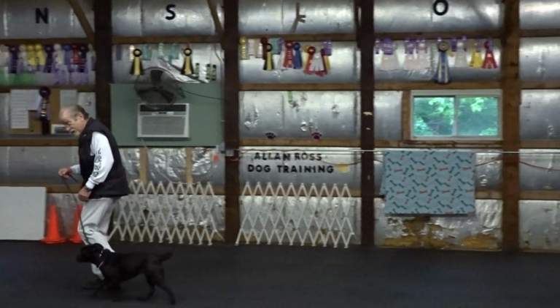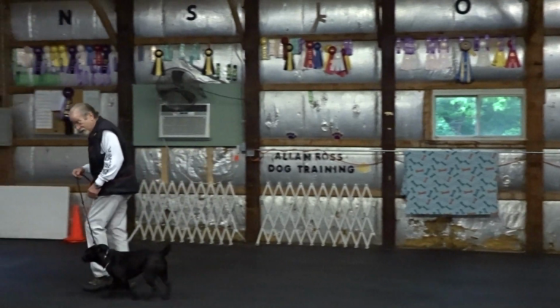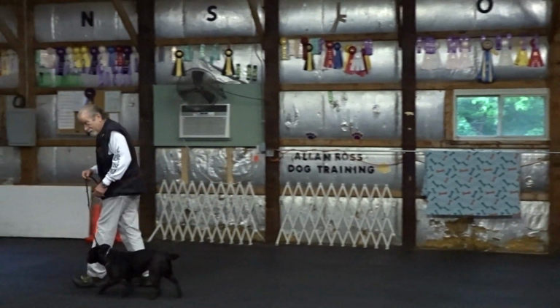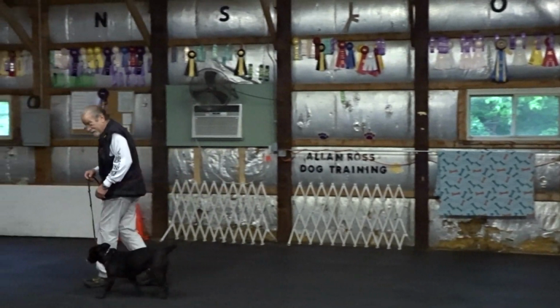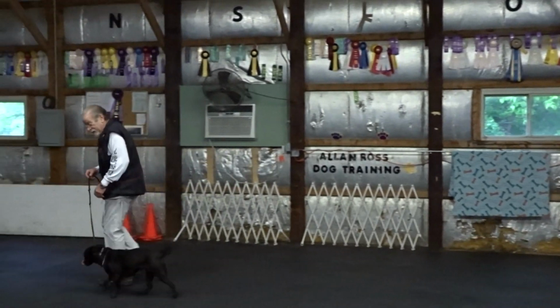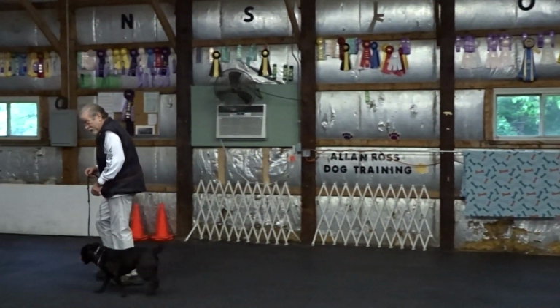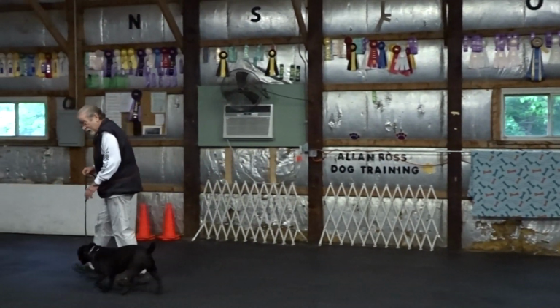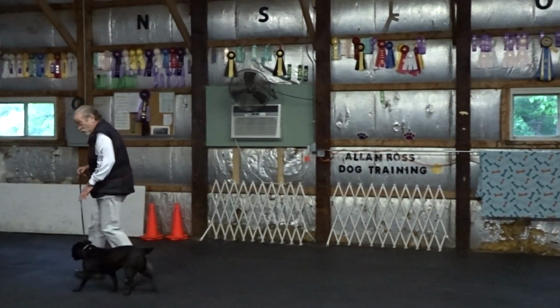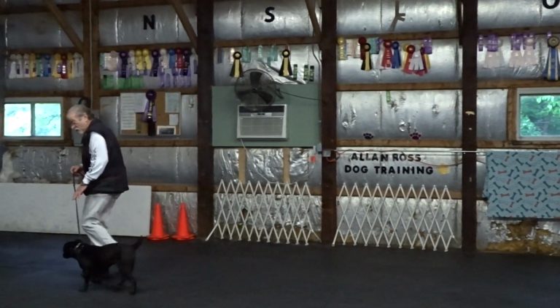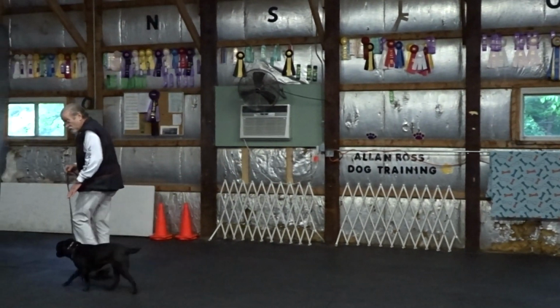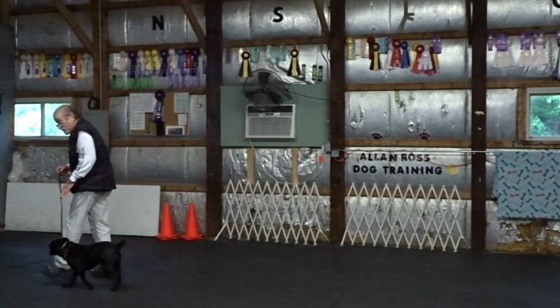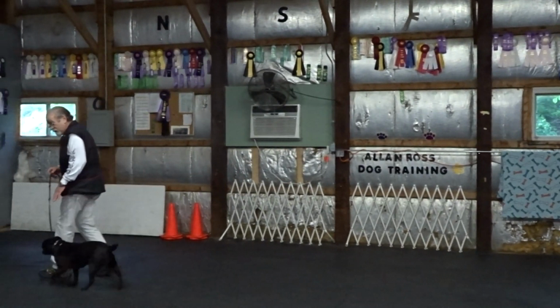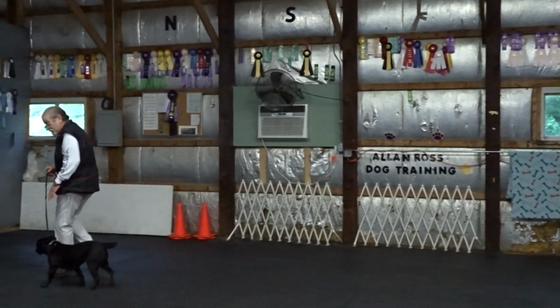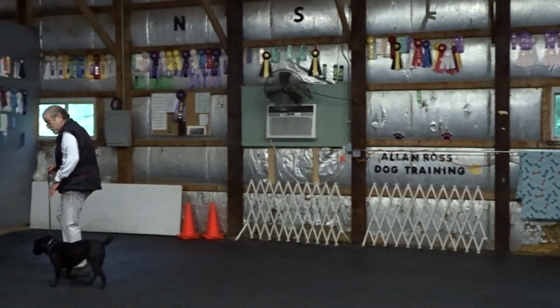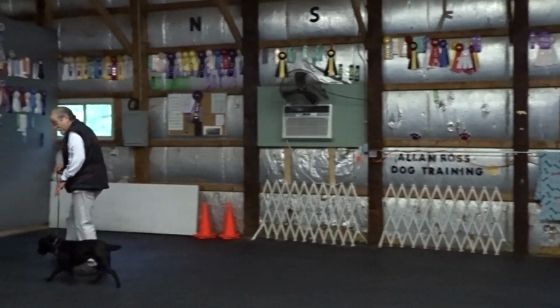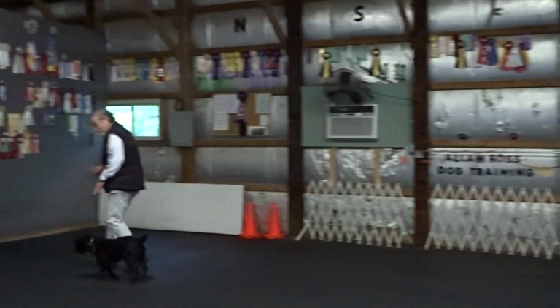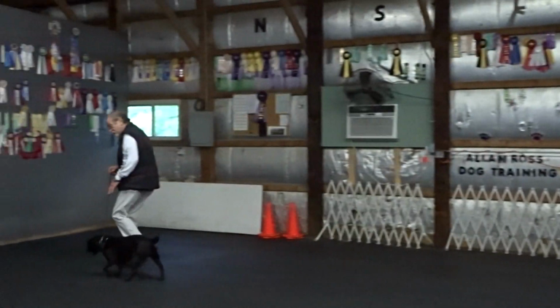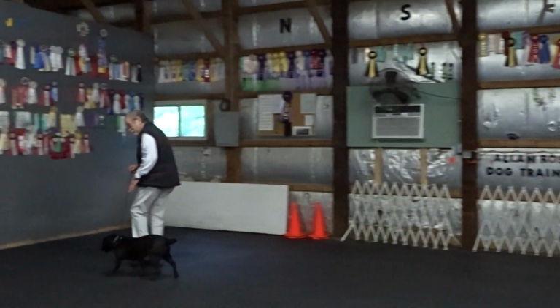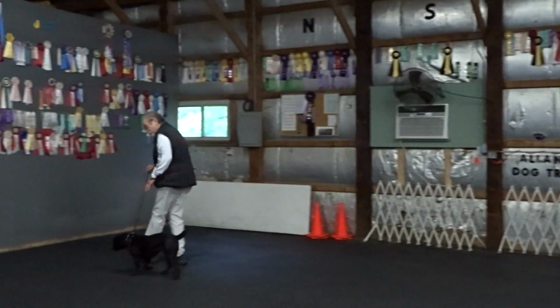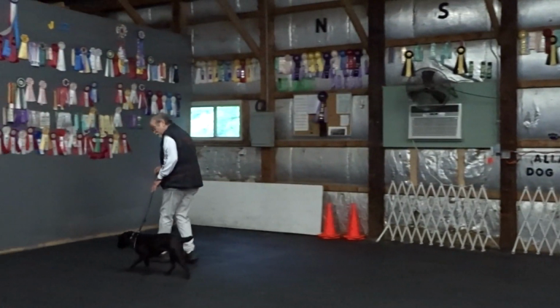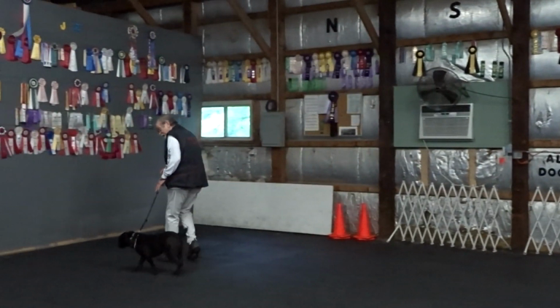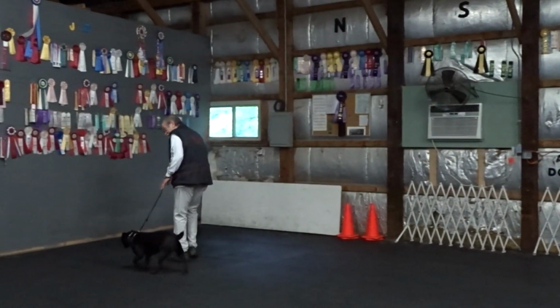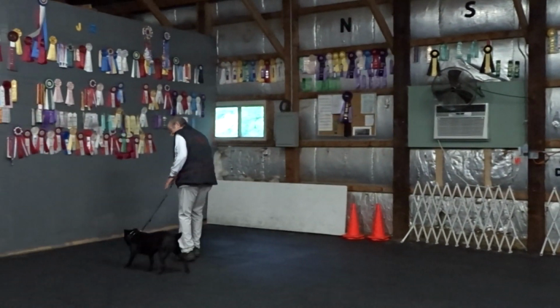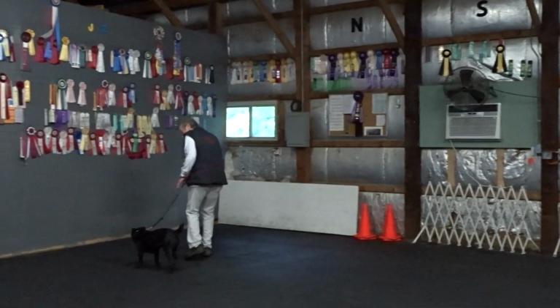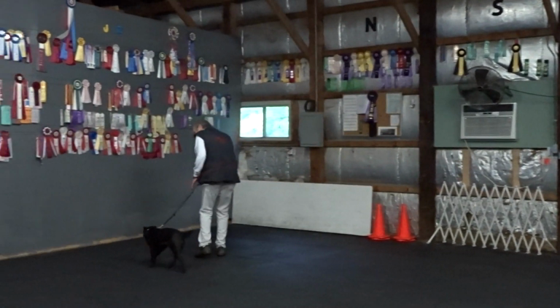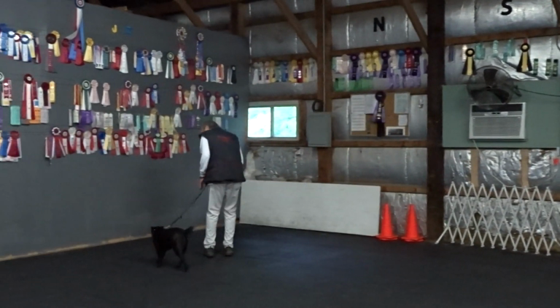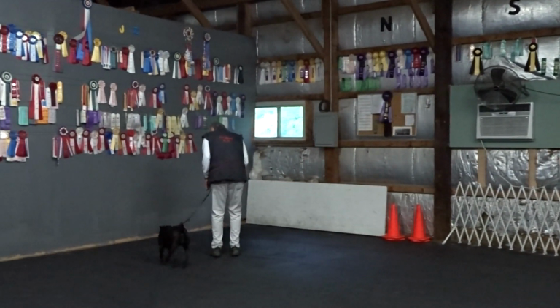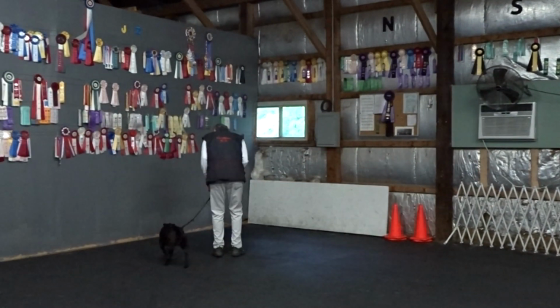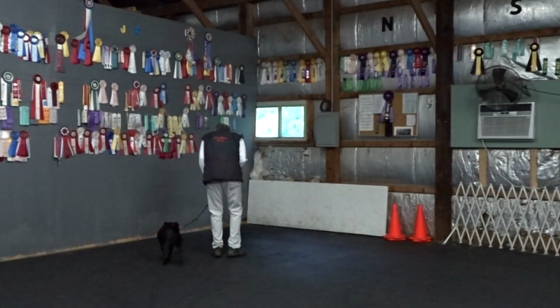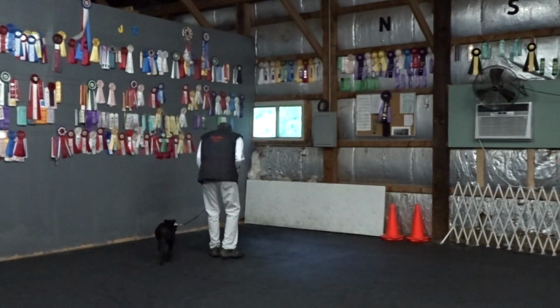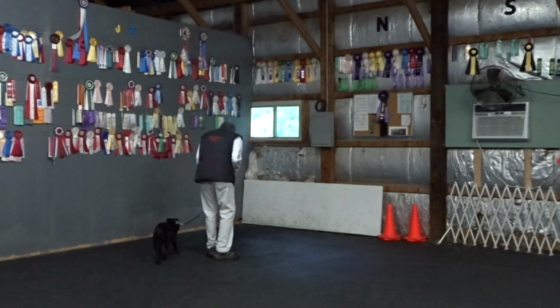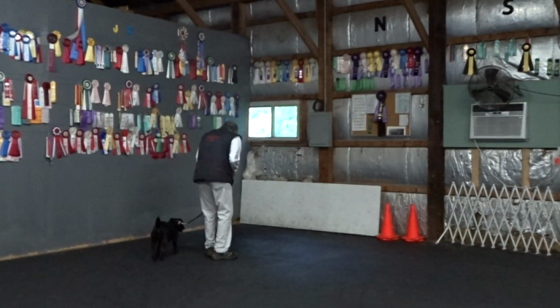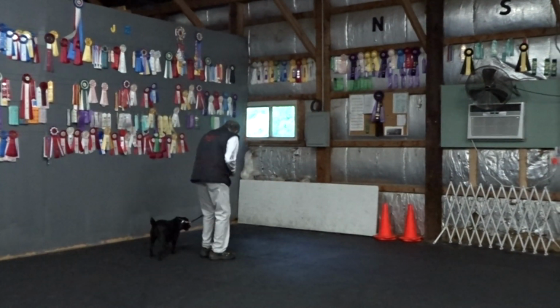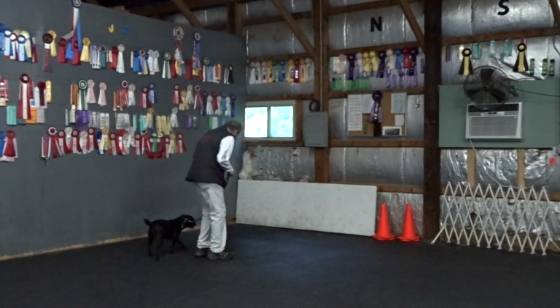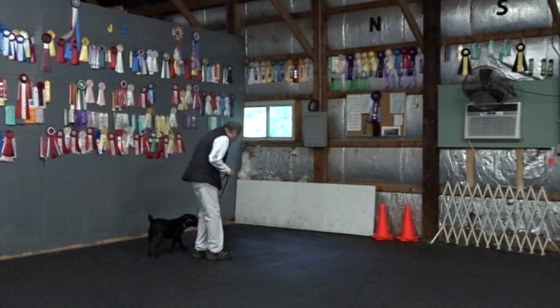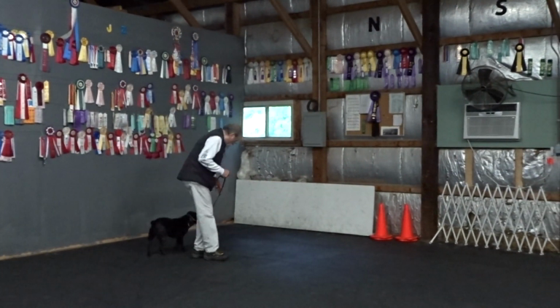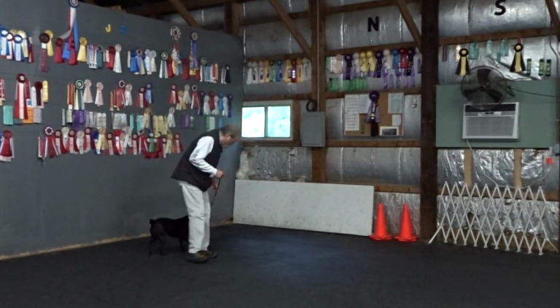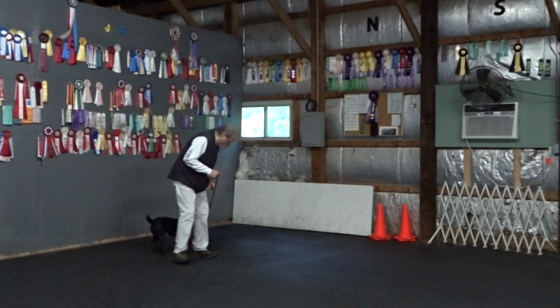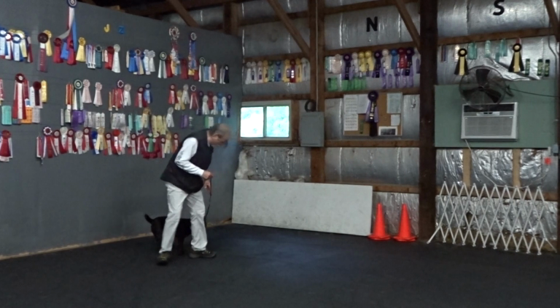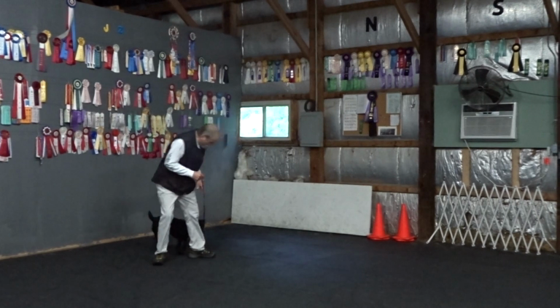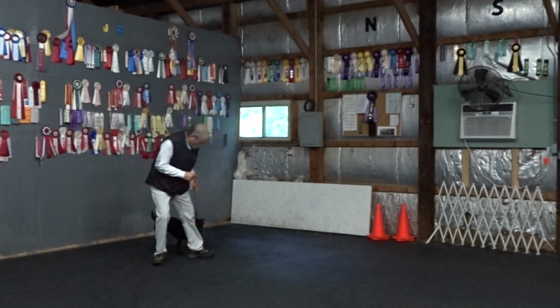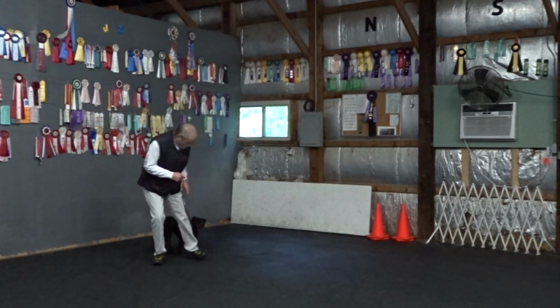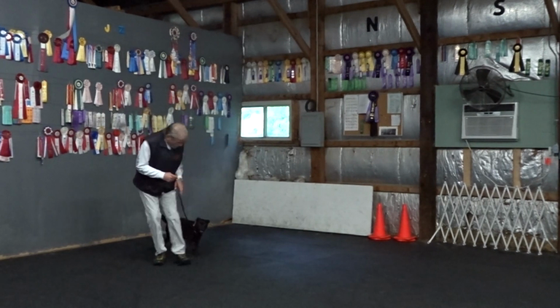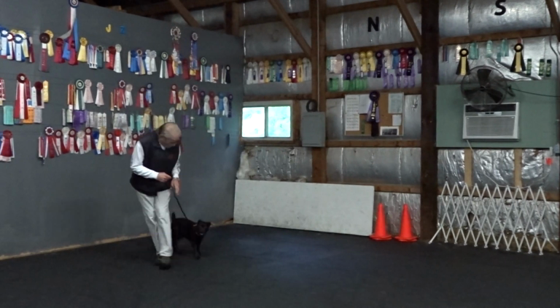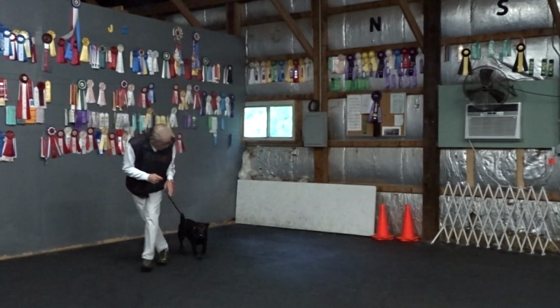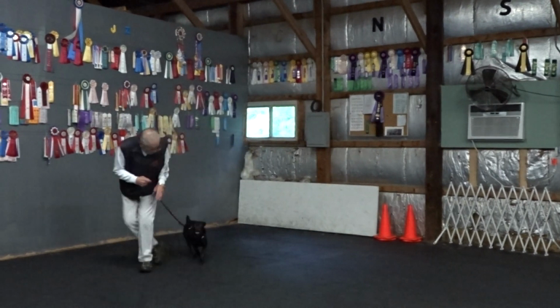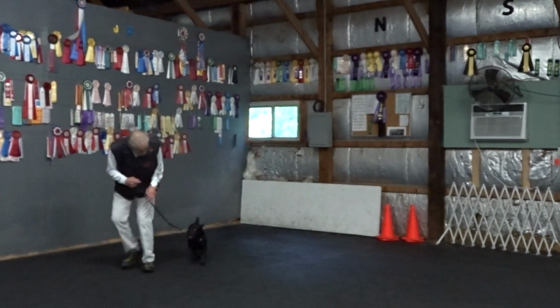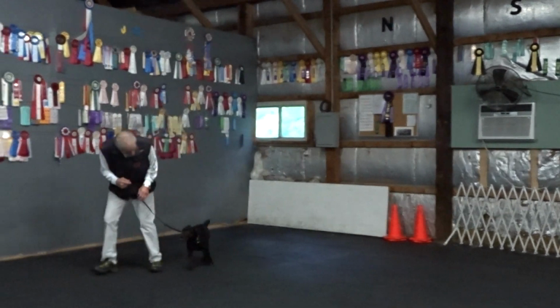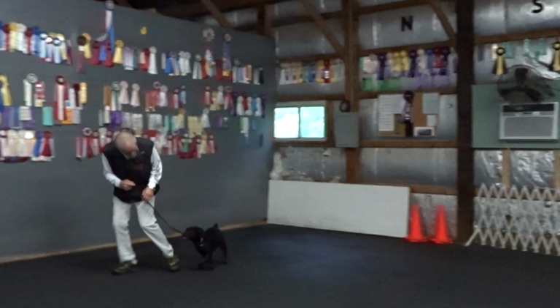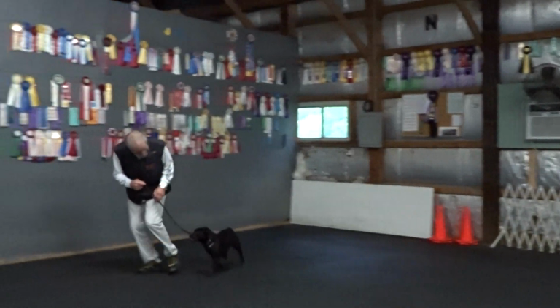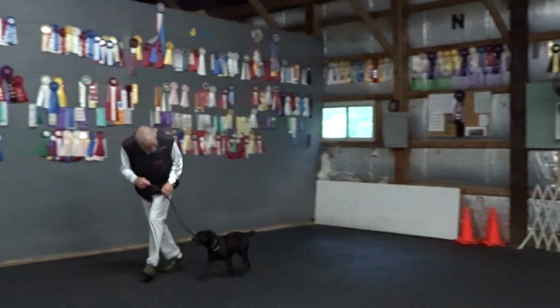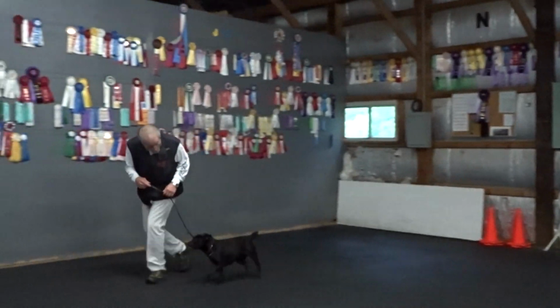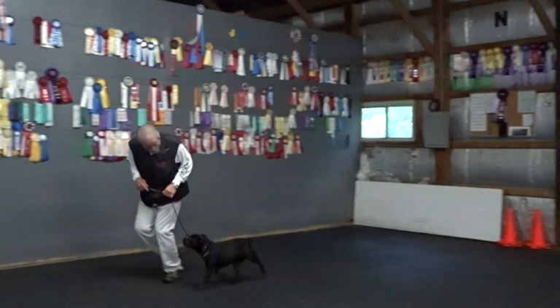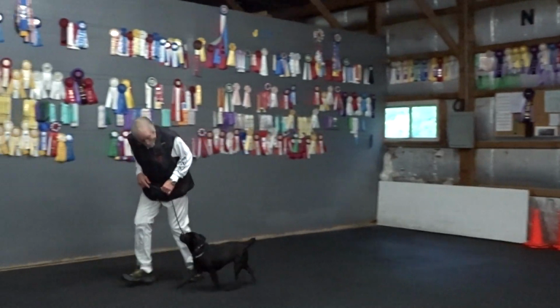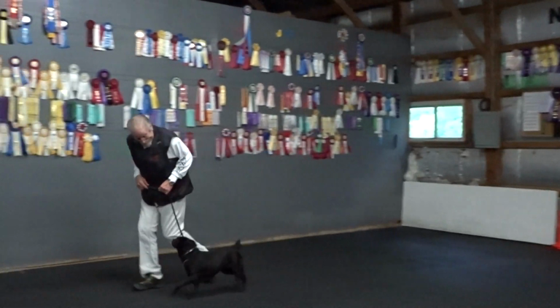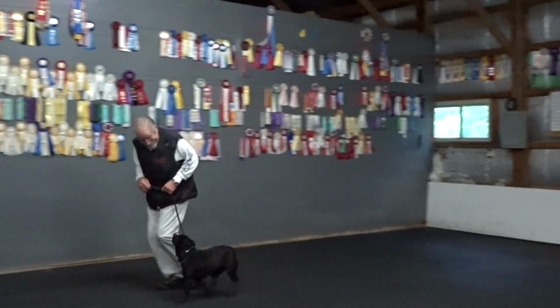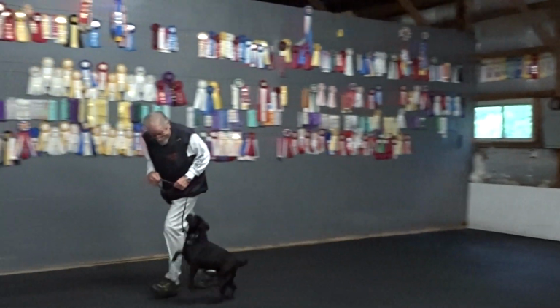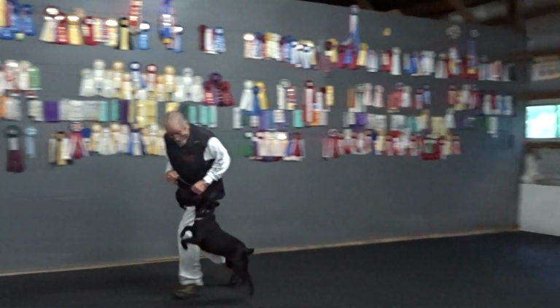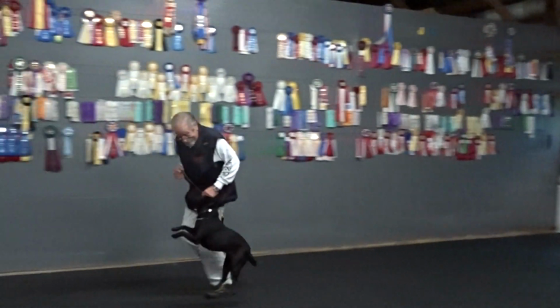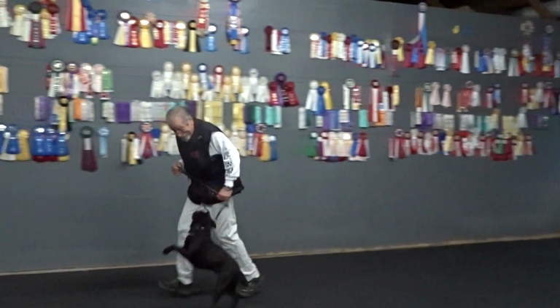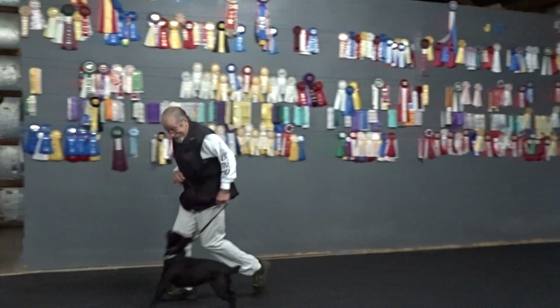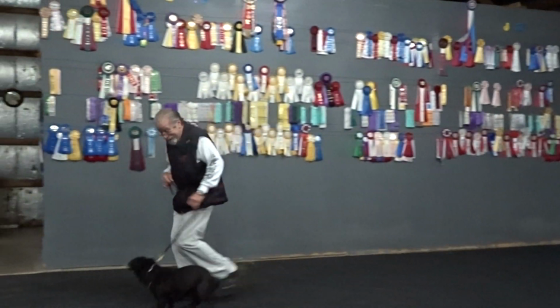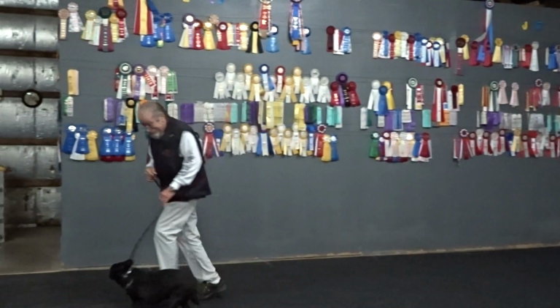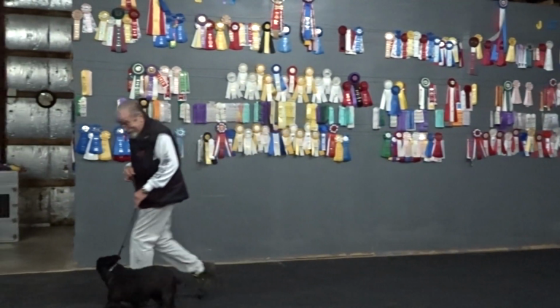No heel. I don't want to look at the ground. Good, Ashley. Heel. Good. Heel. Easy.